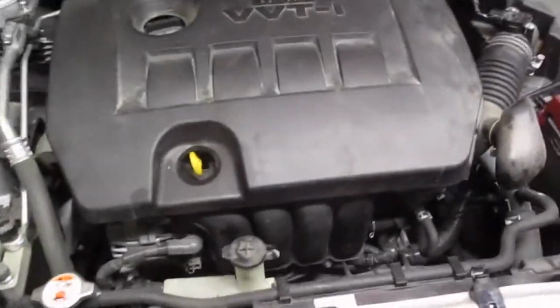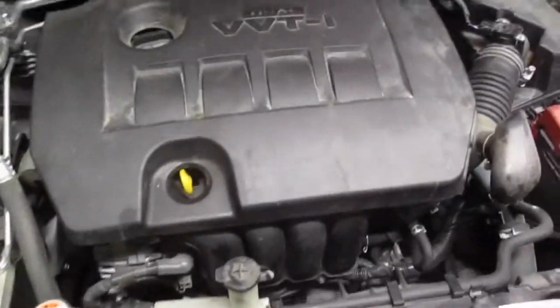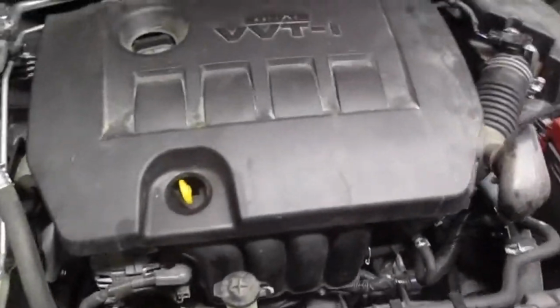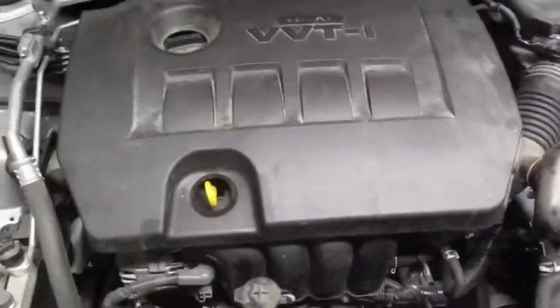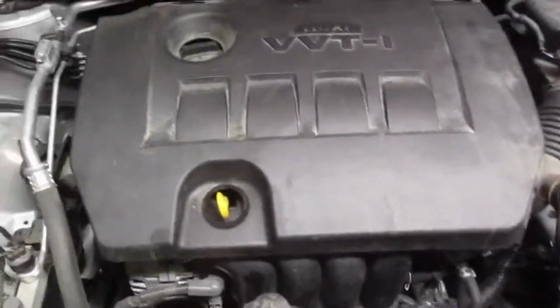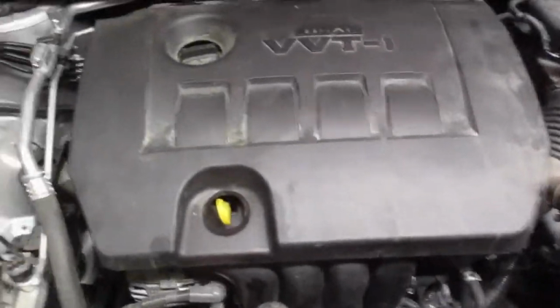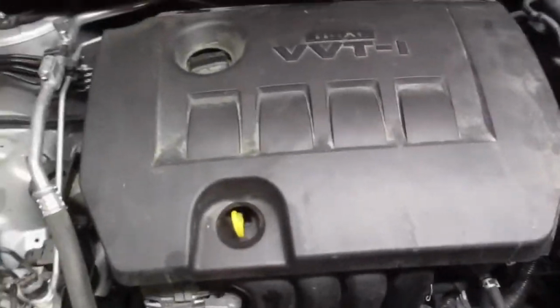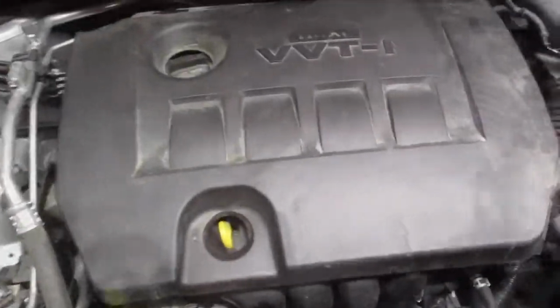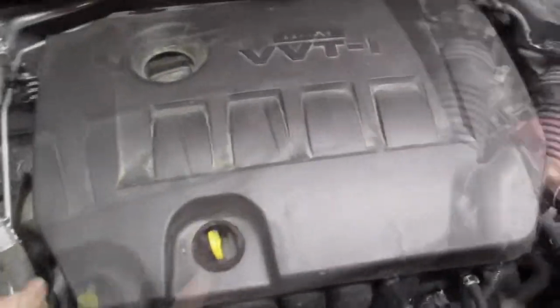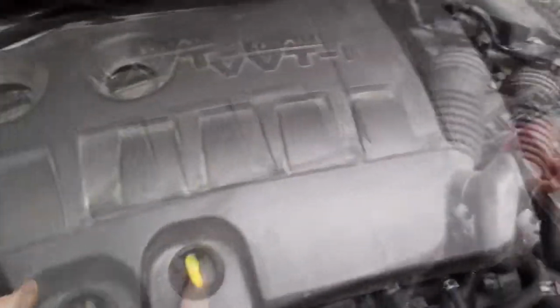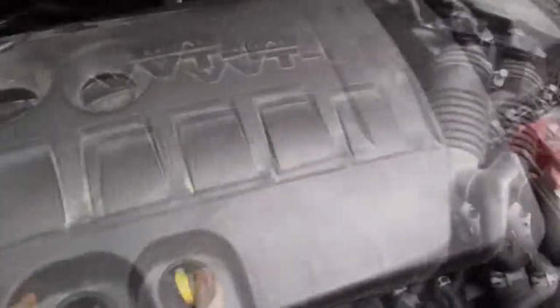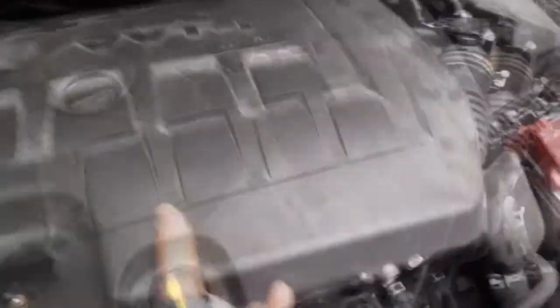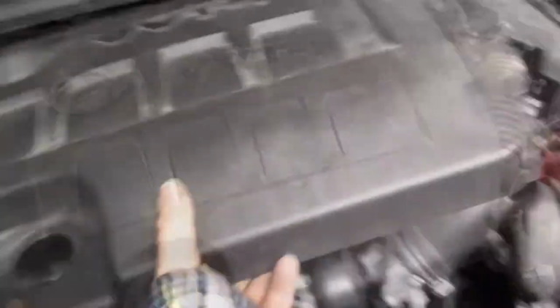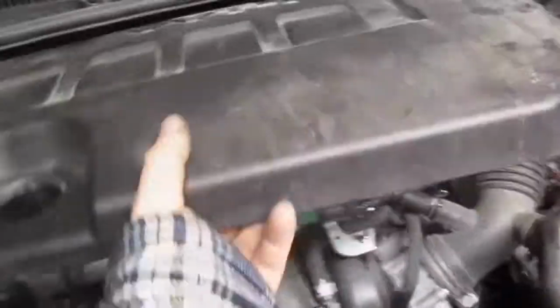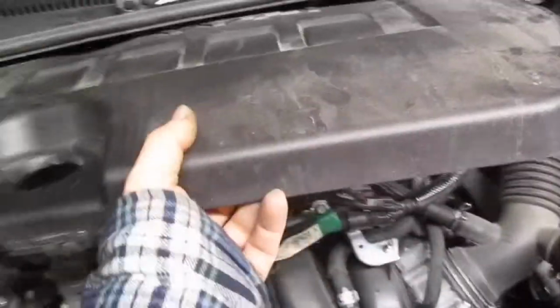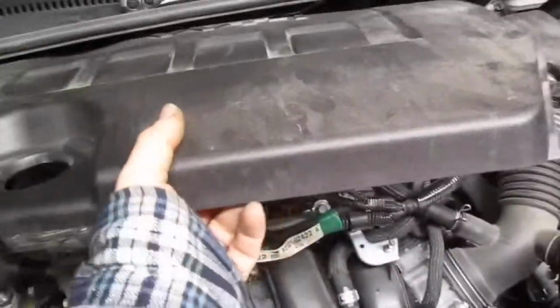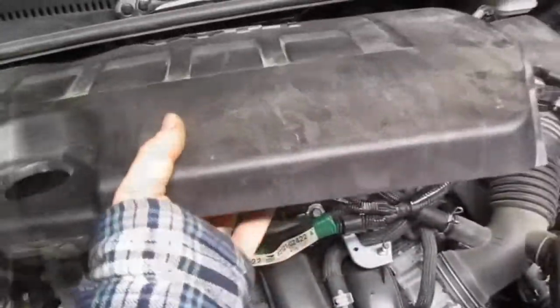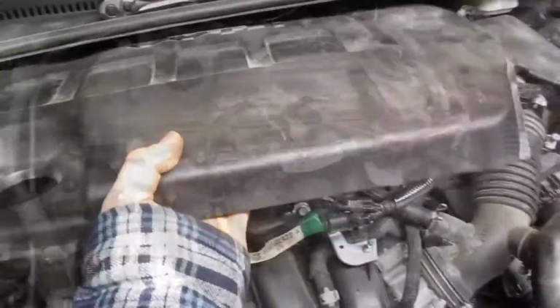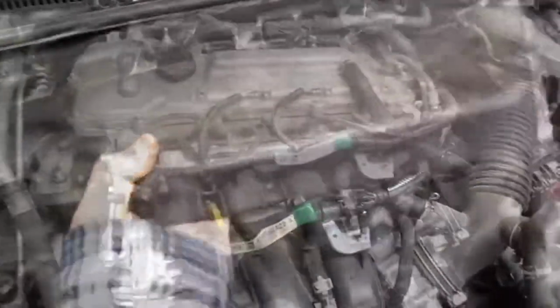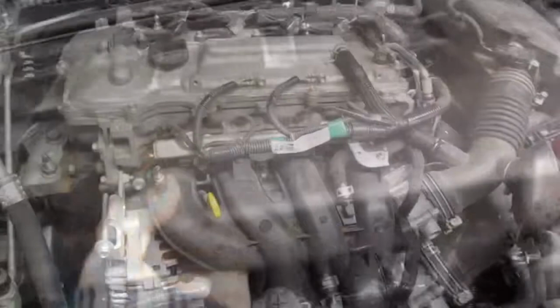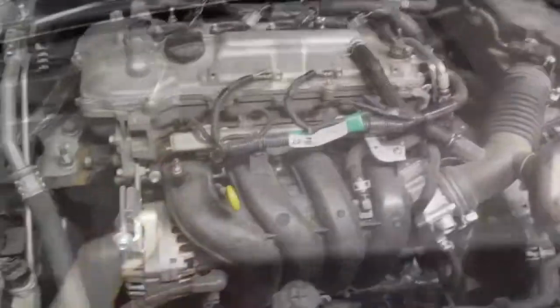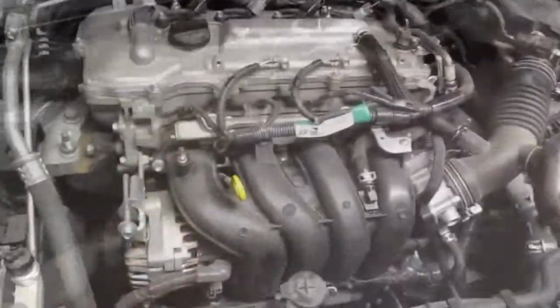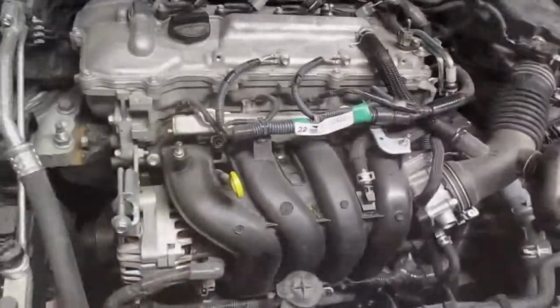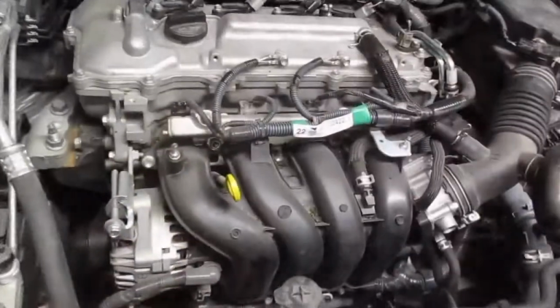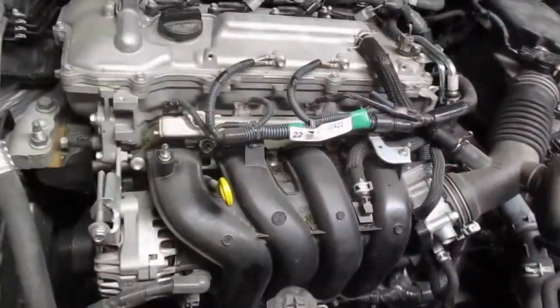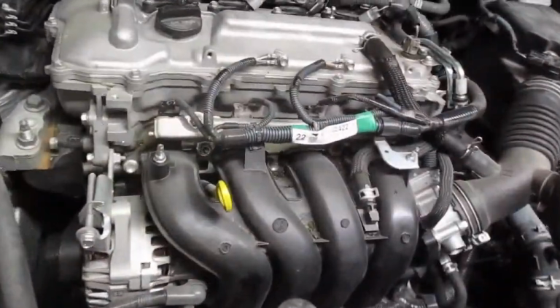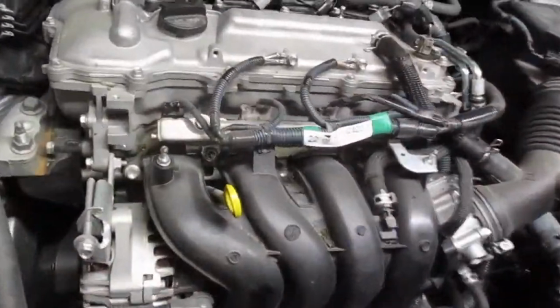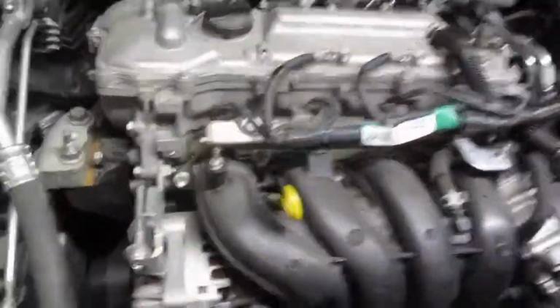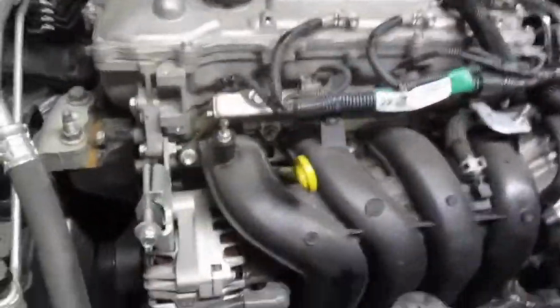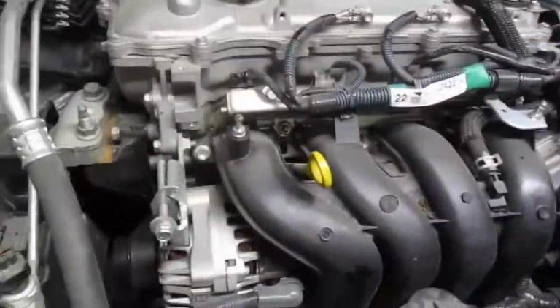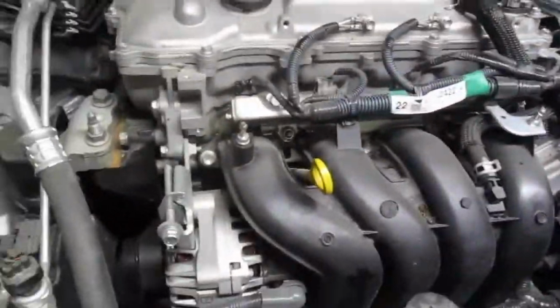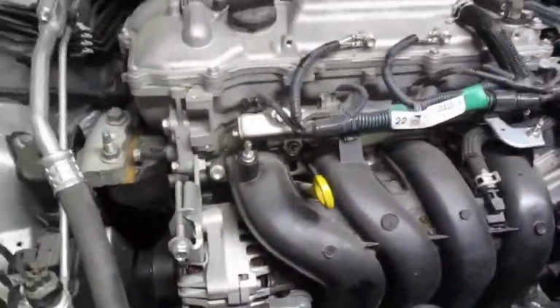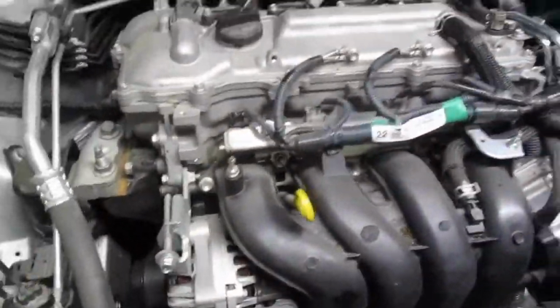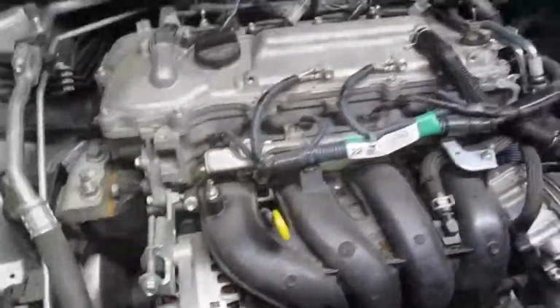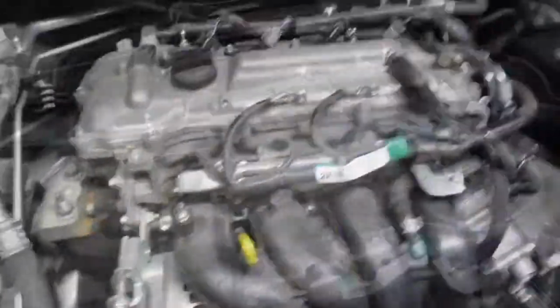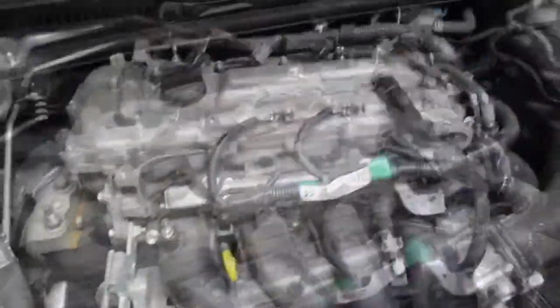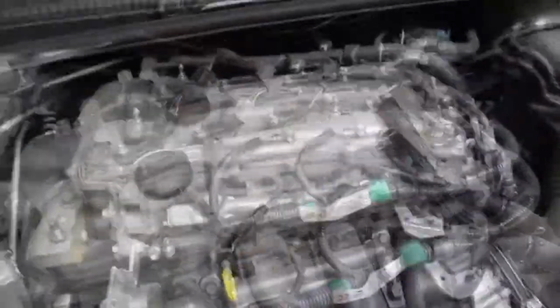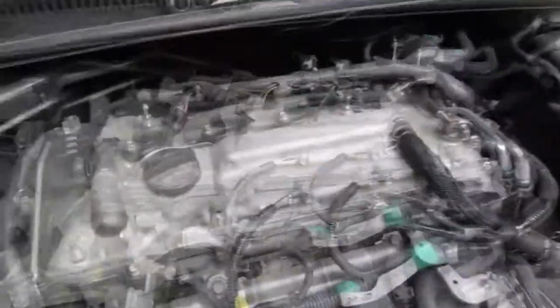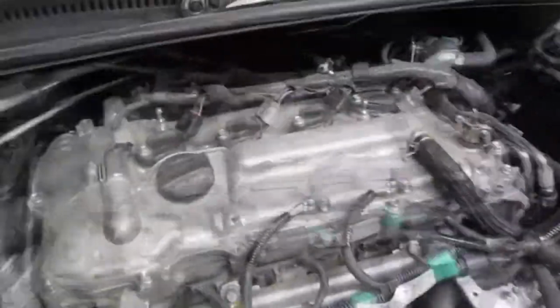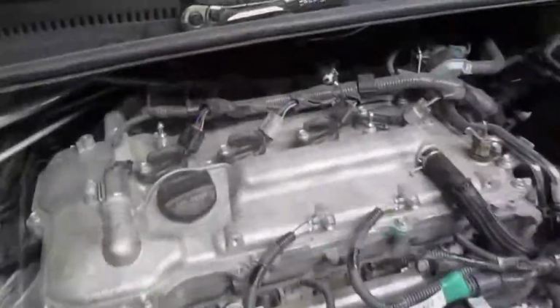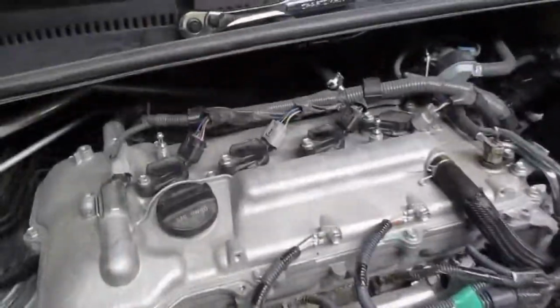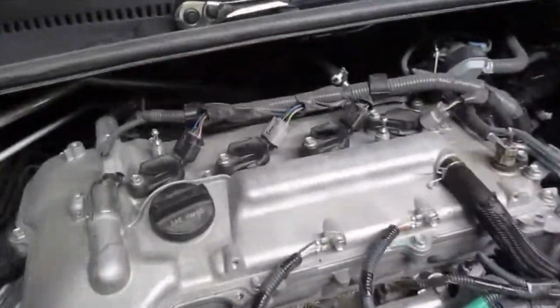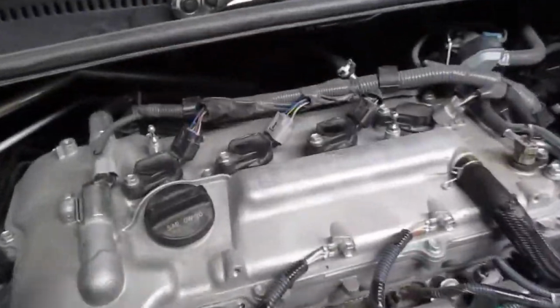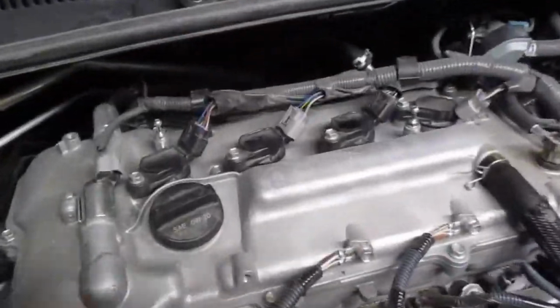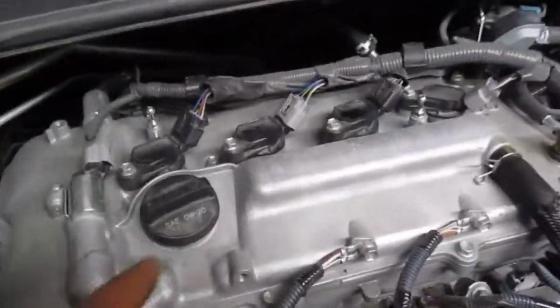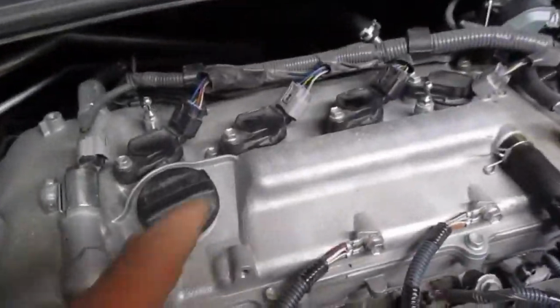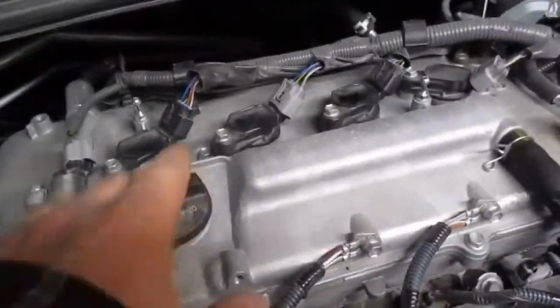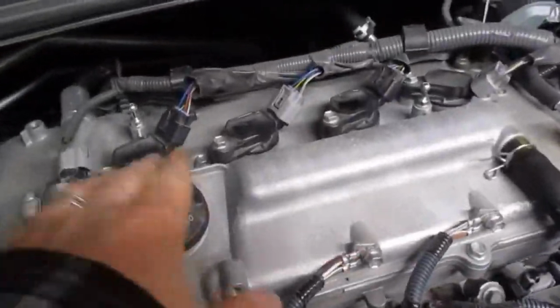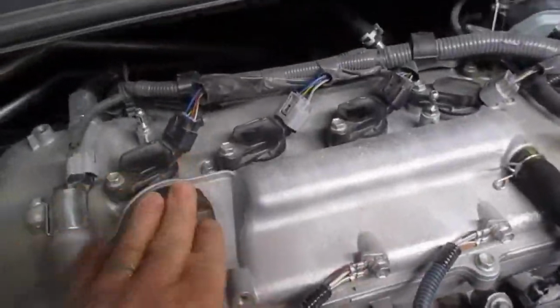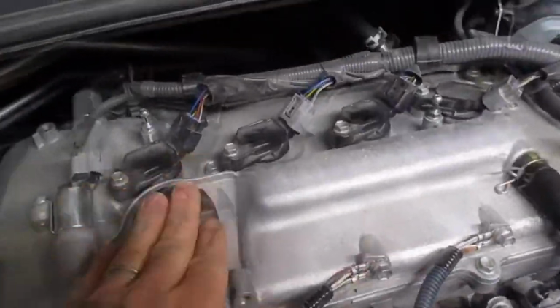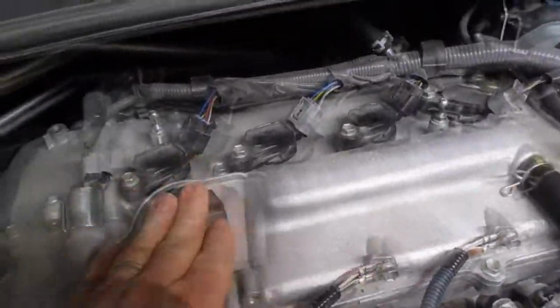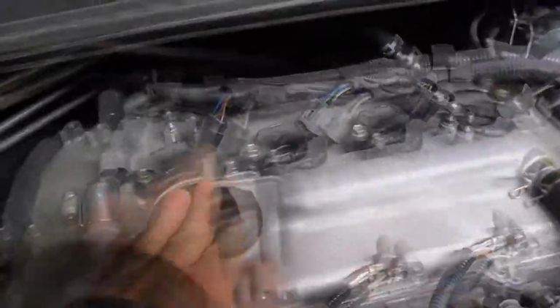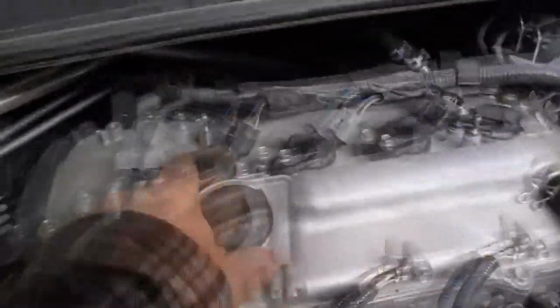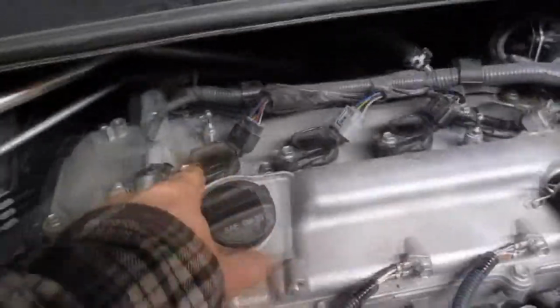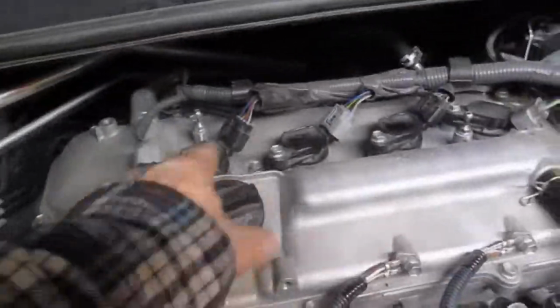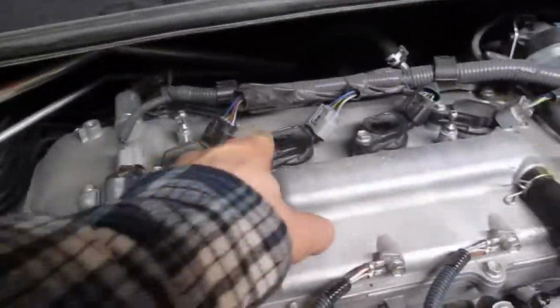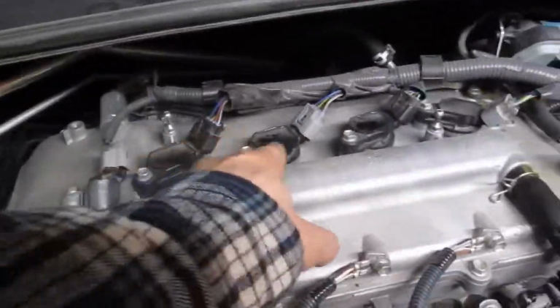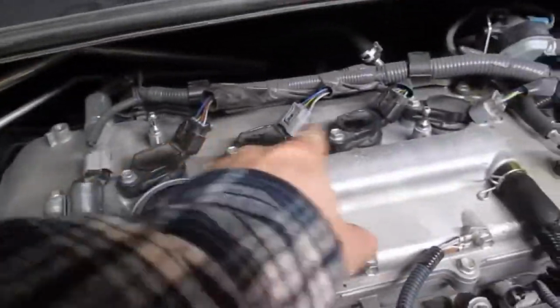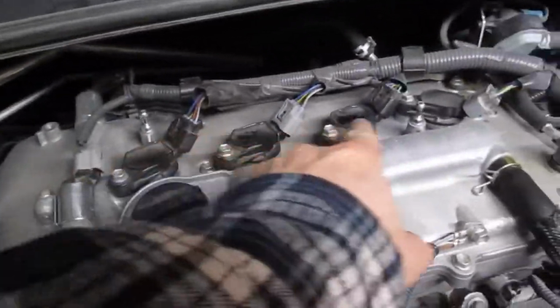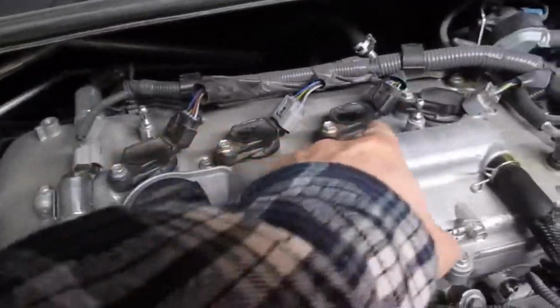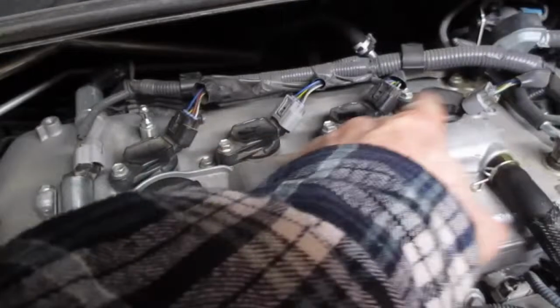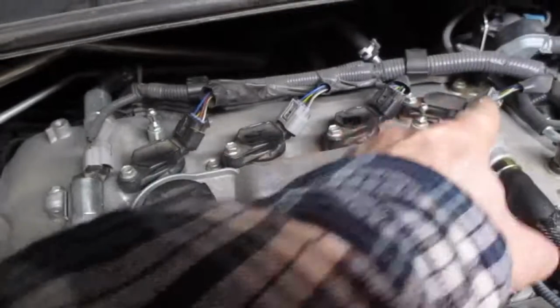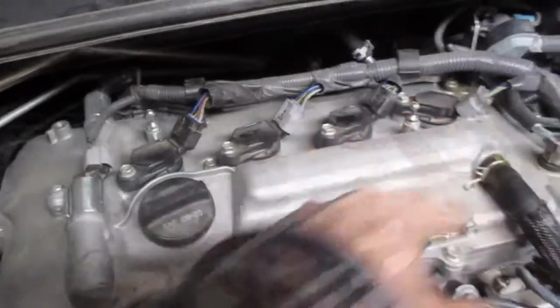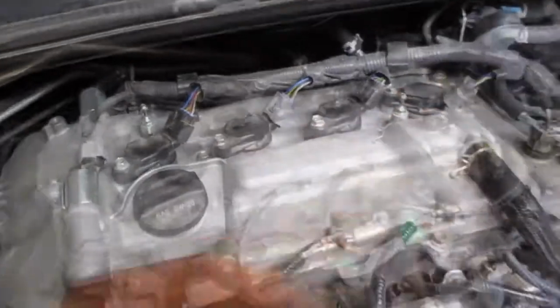First thing you're going to do is take off this engine cover — just lift that off. Once you have that off, there are four coils right here.